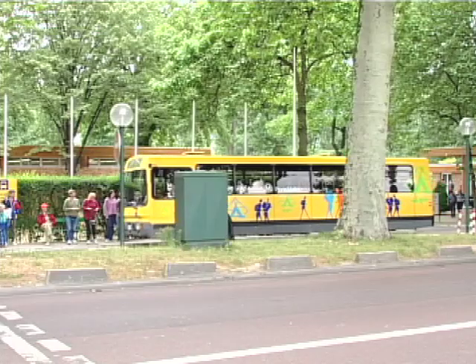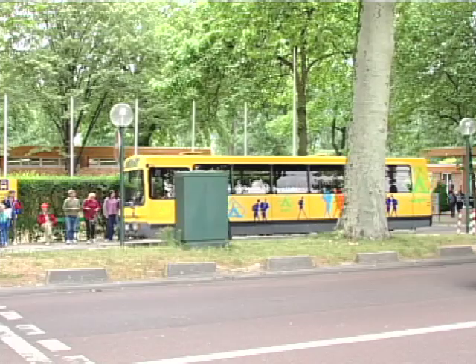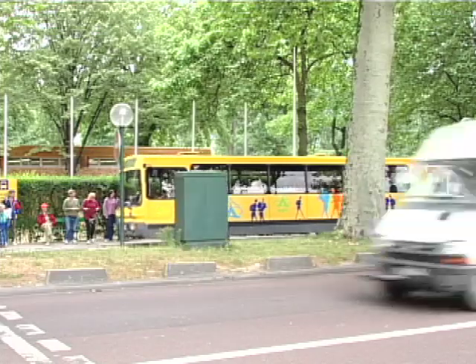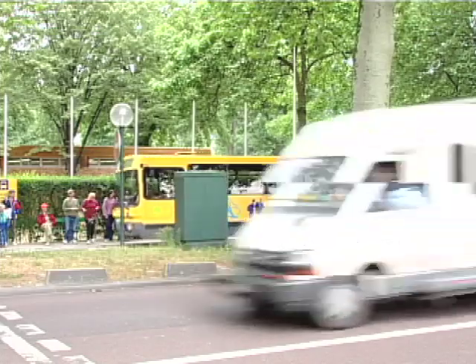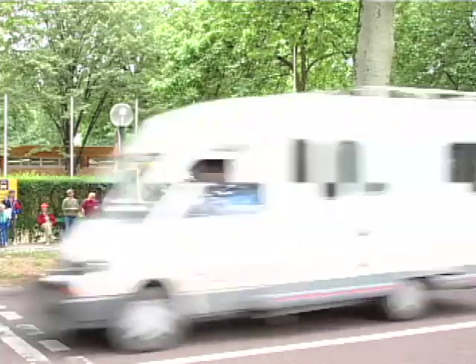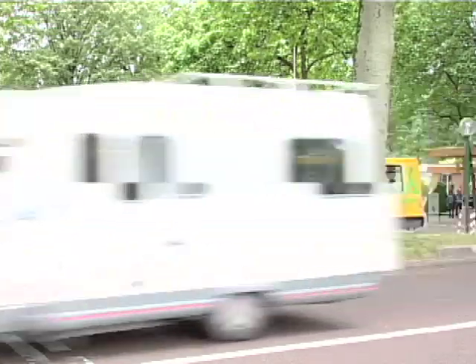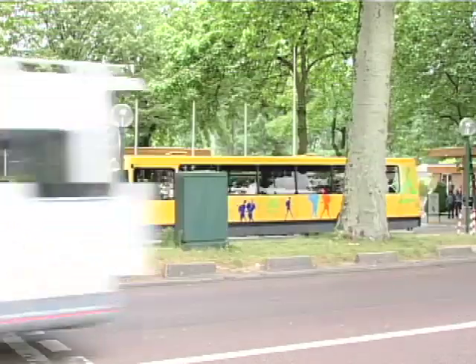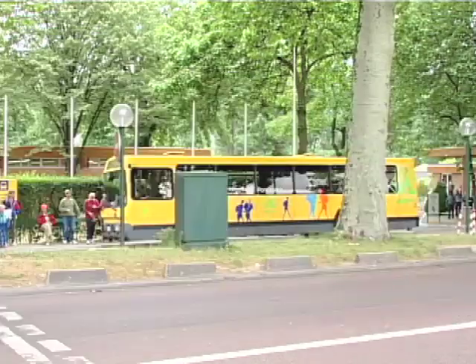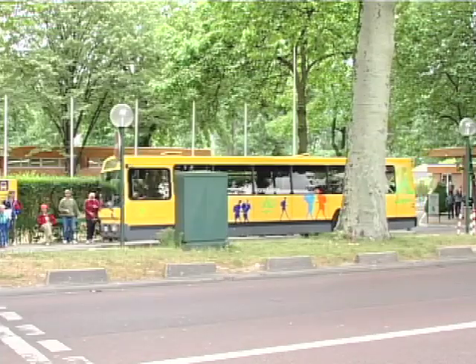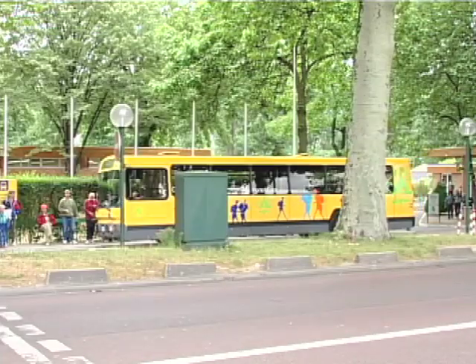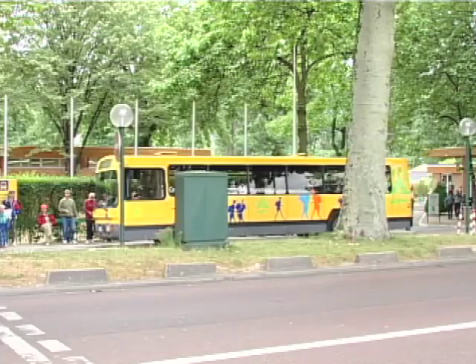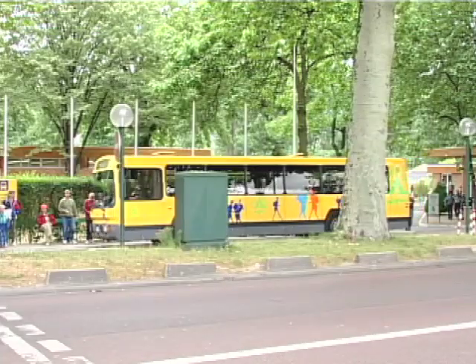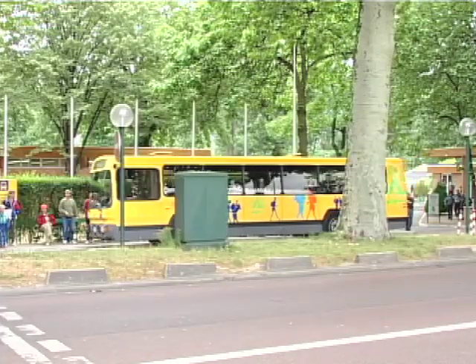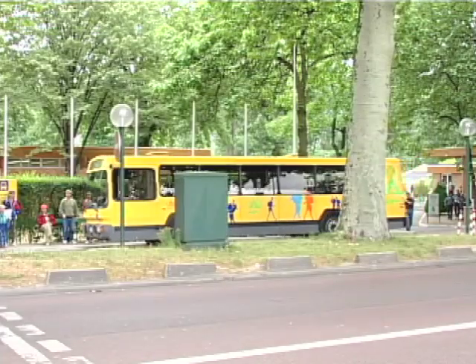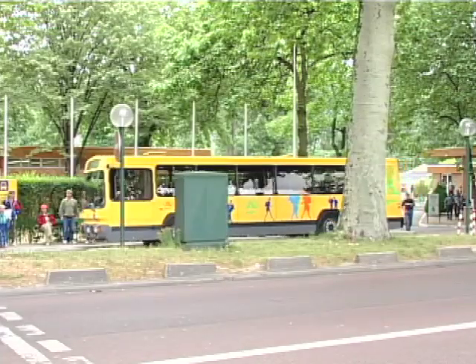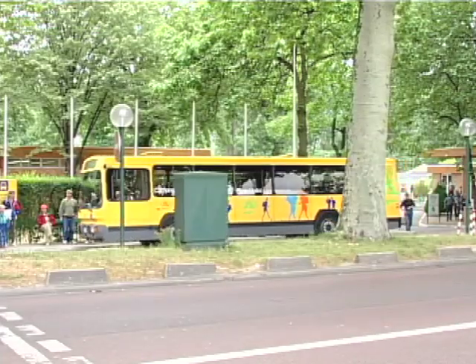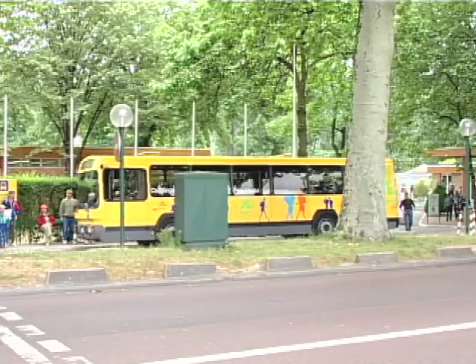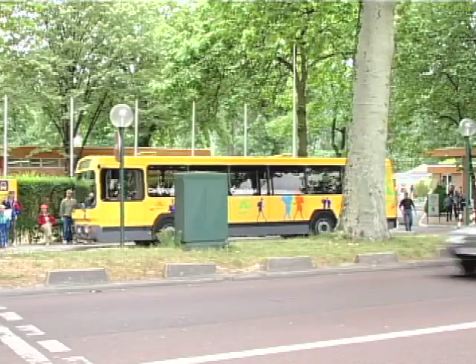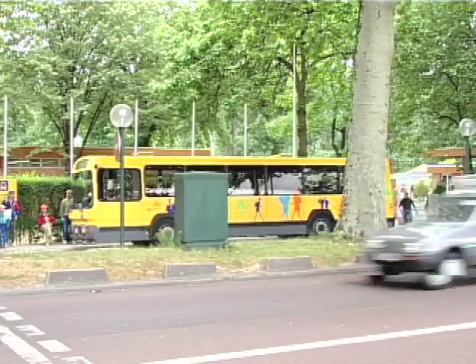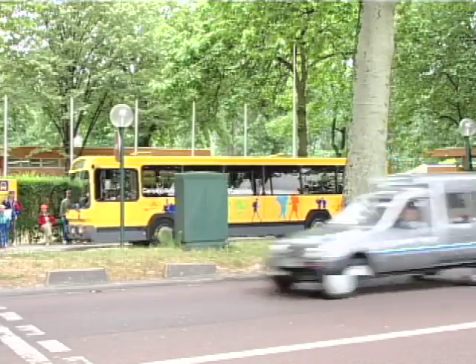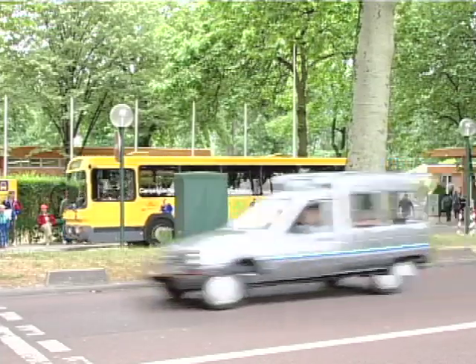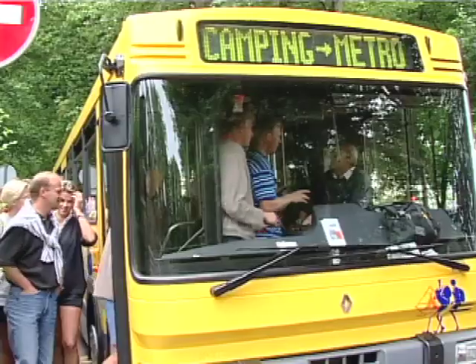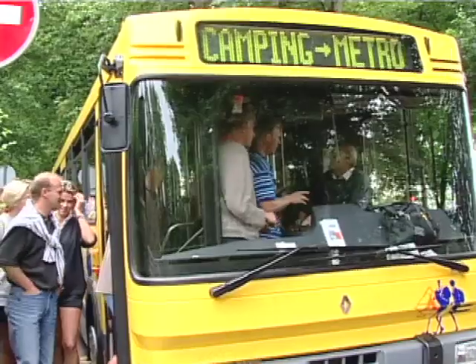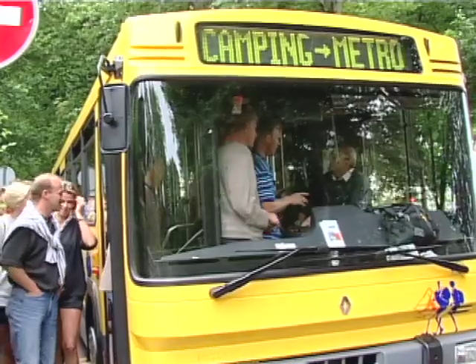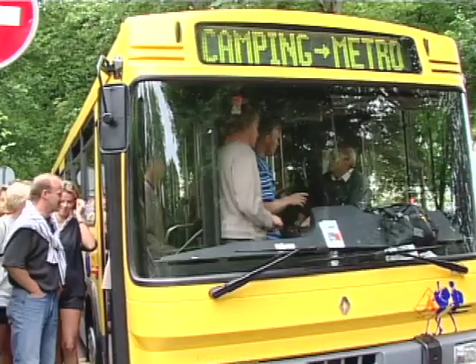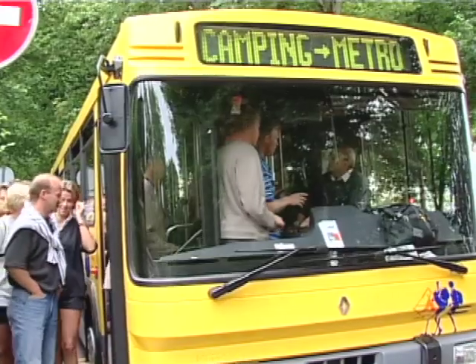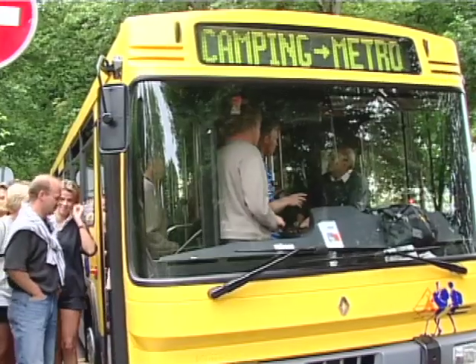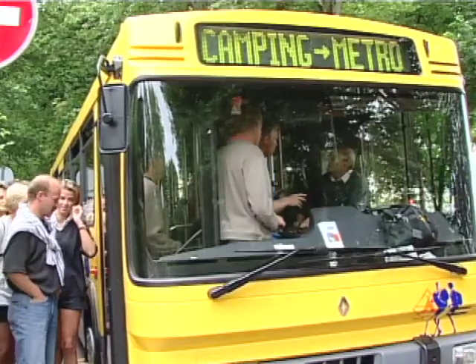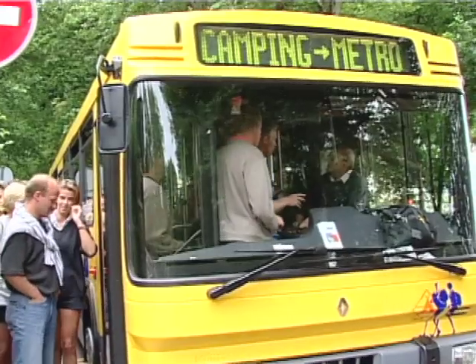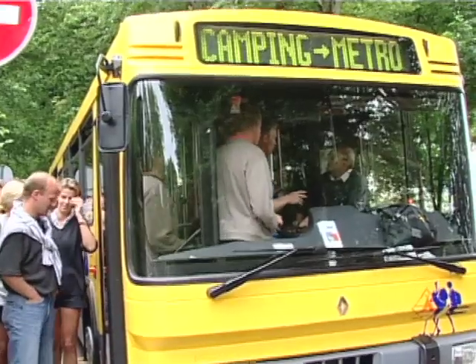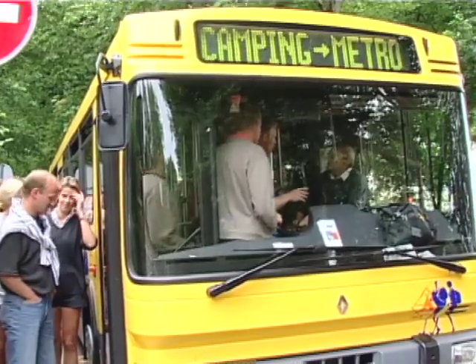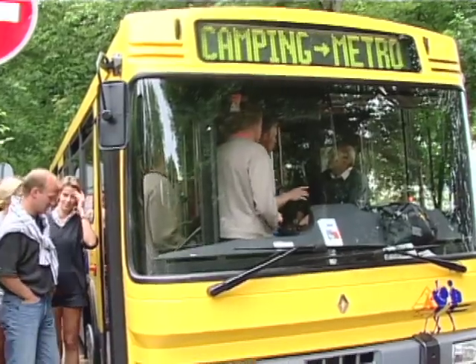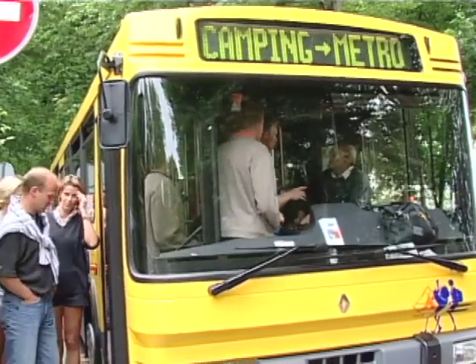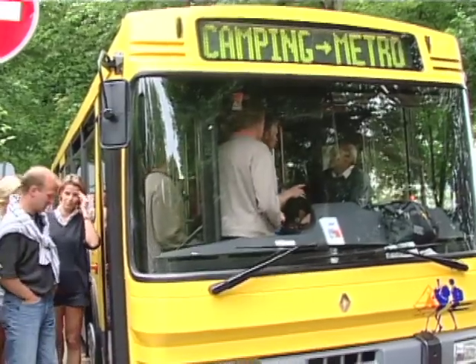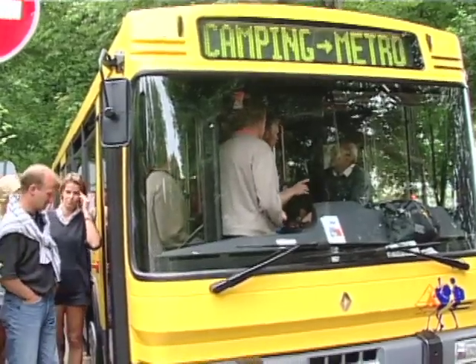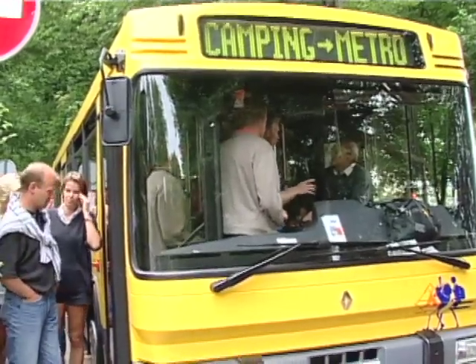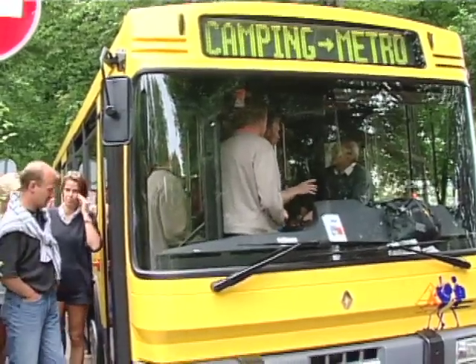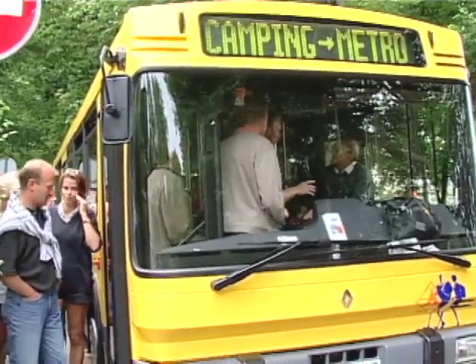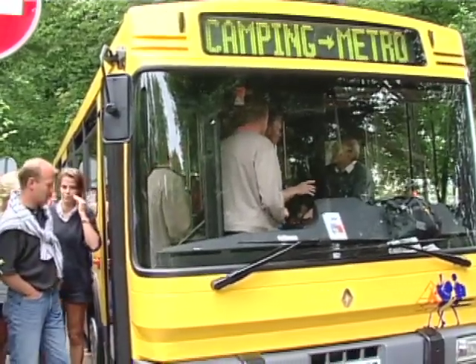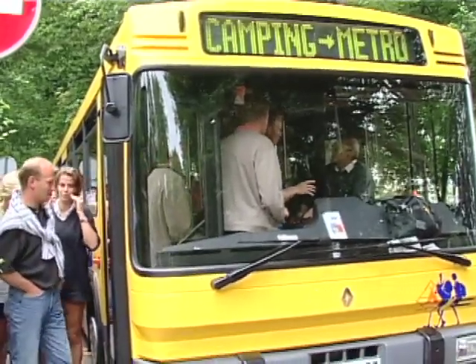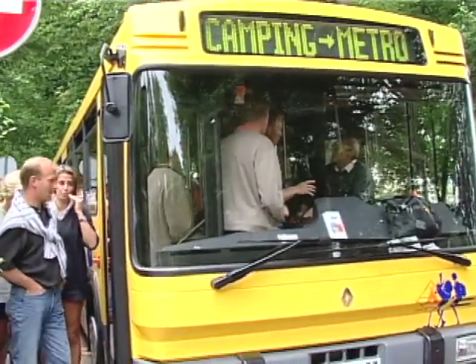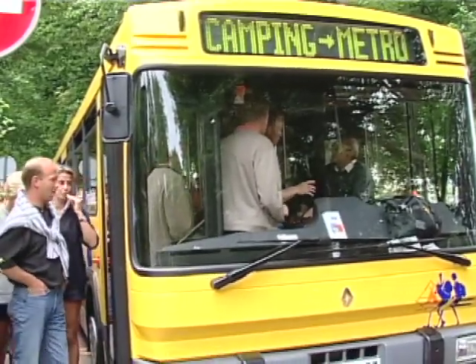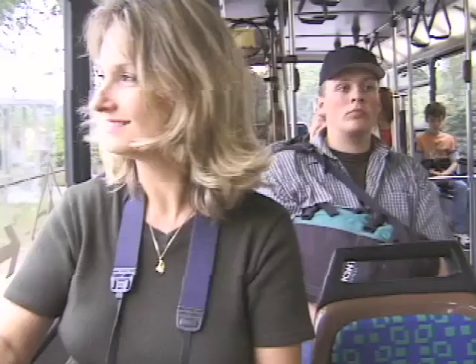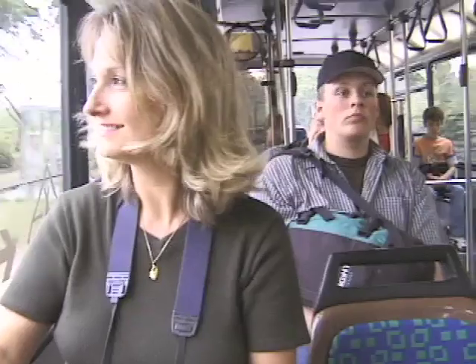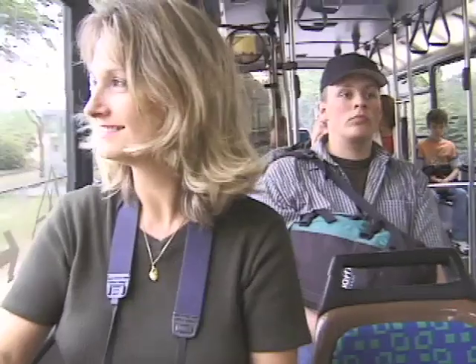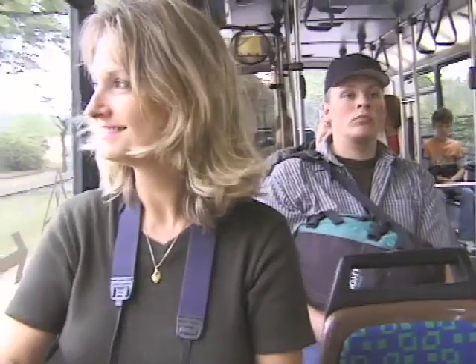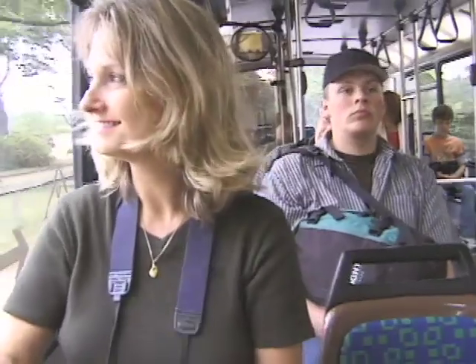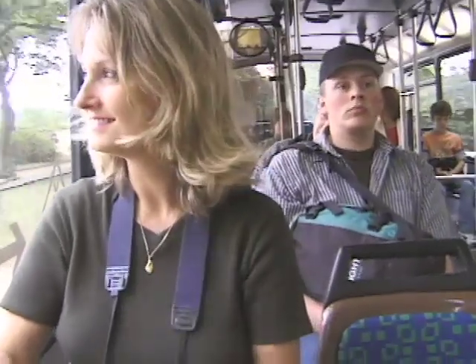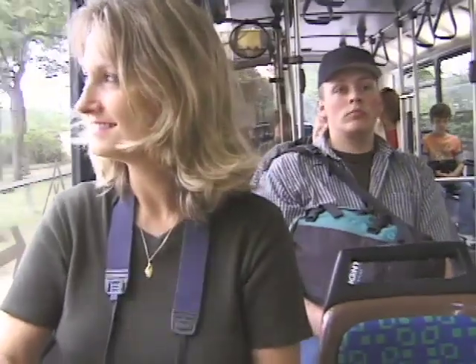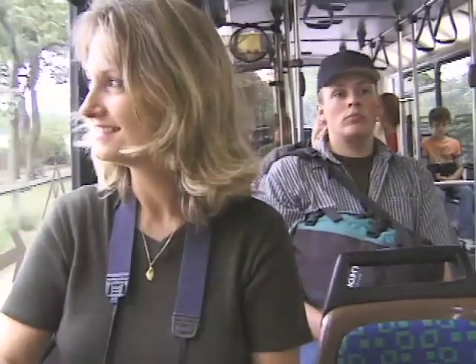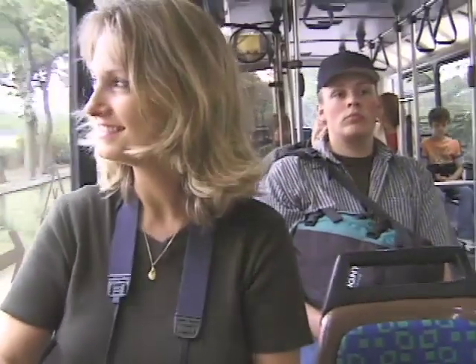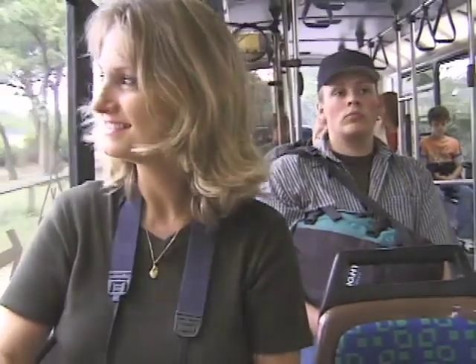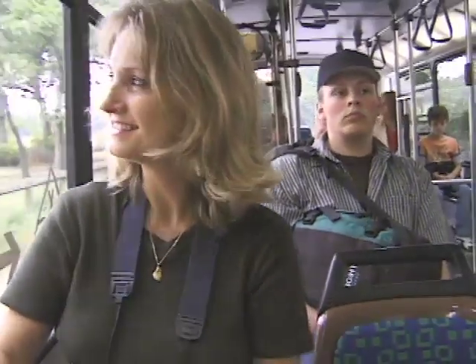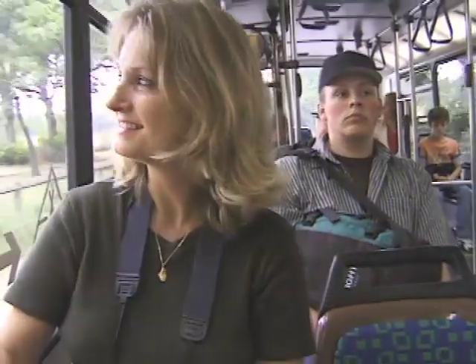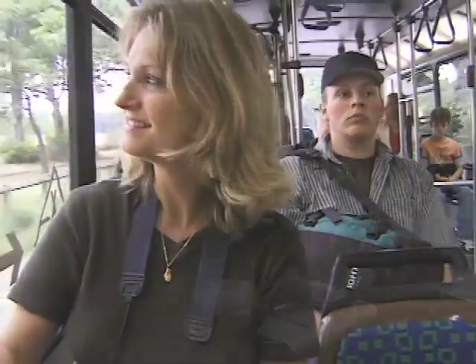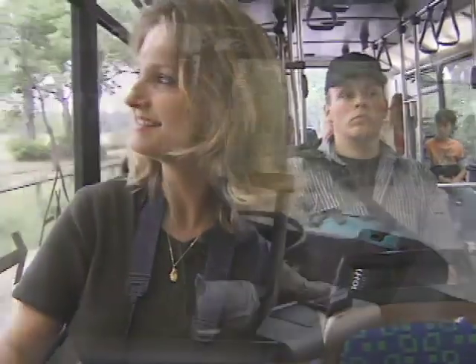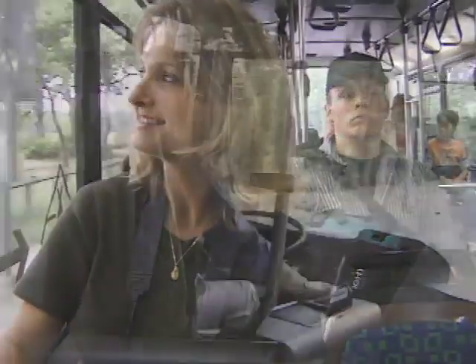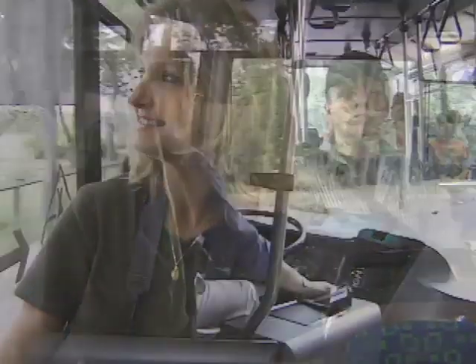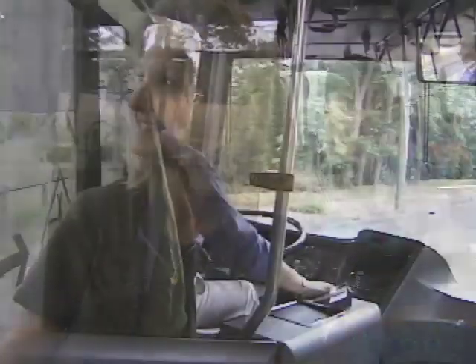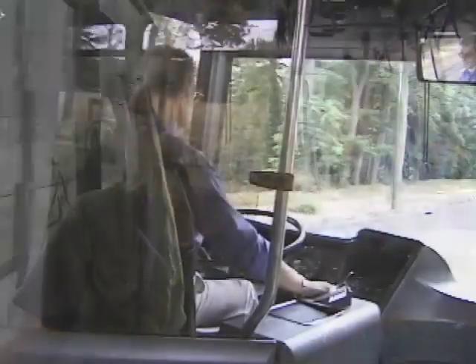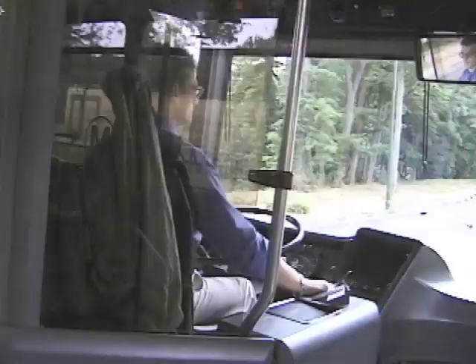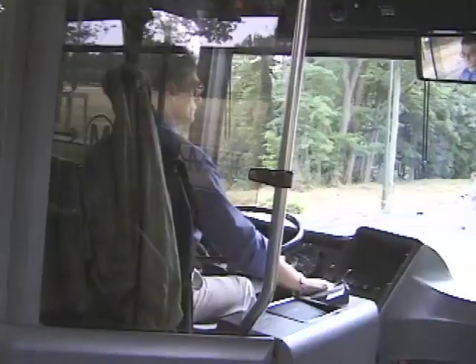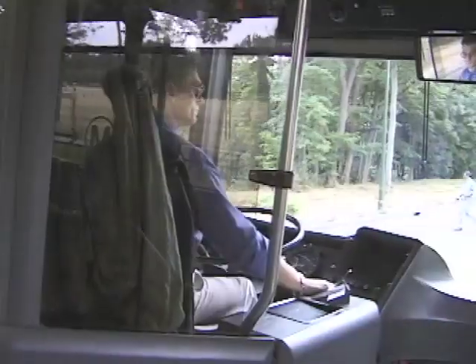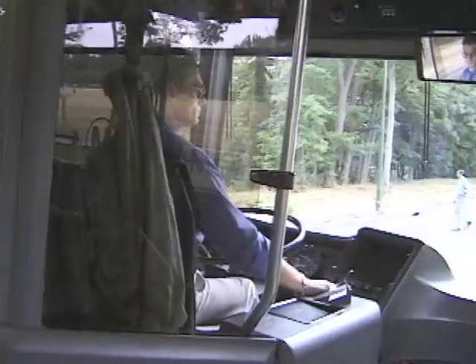This campsite has a dedicated bus service bringing campers every half hour to Paris' nearest subway station.